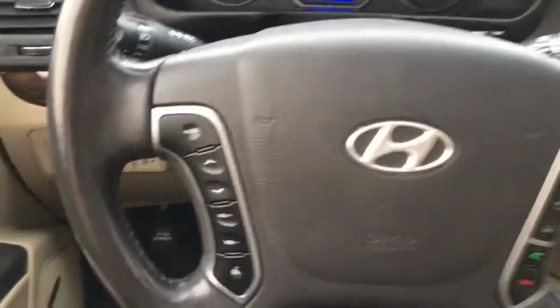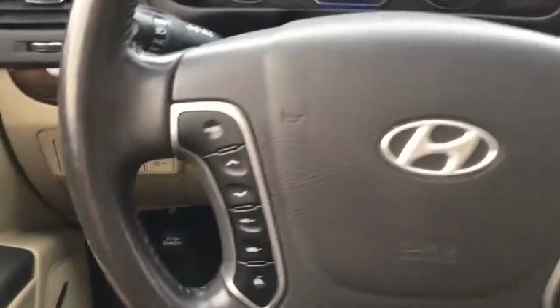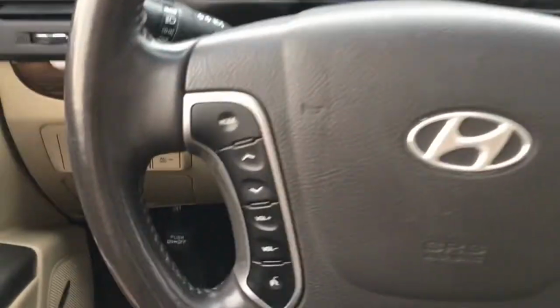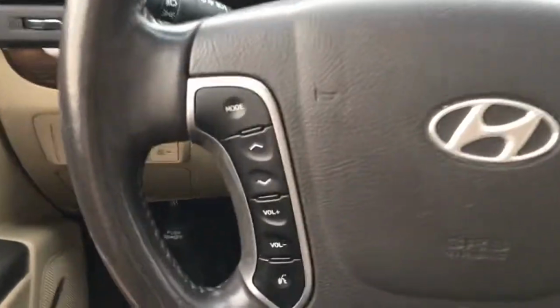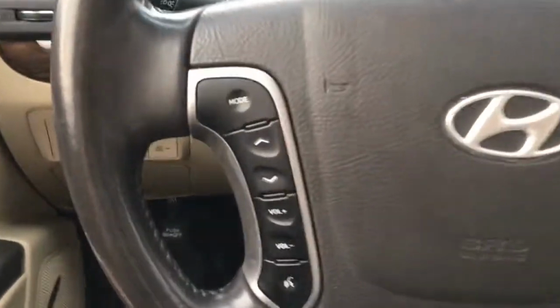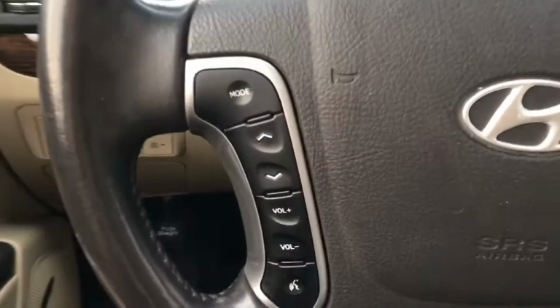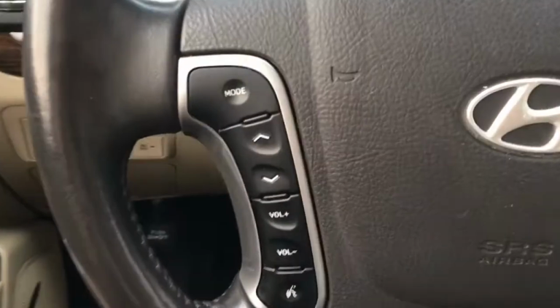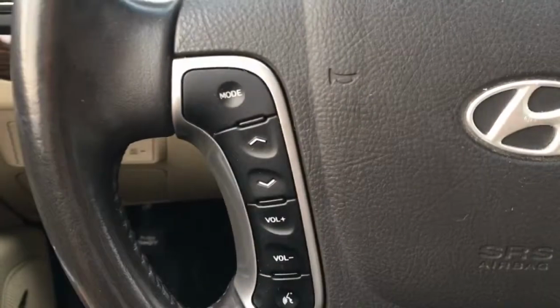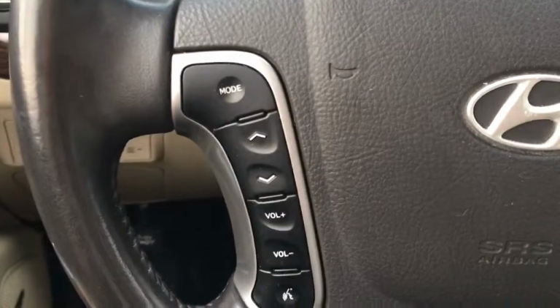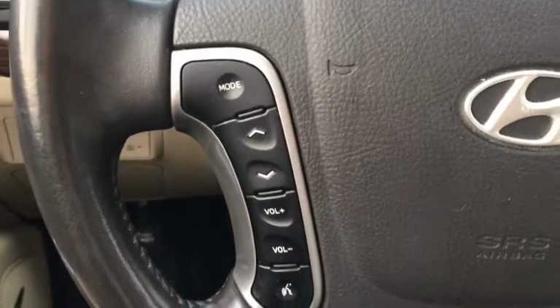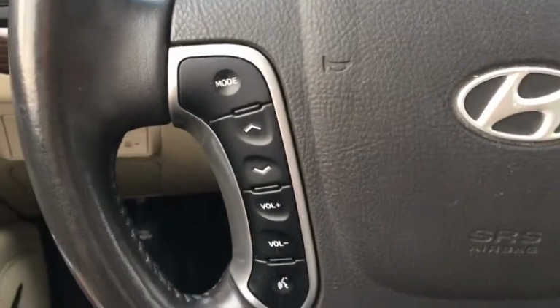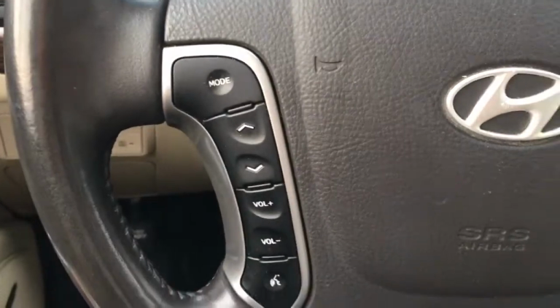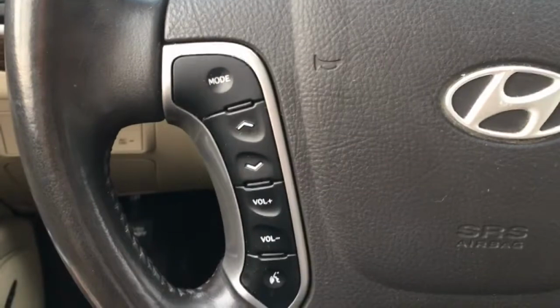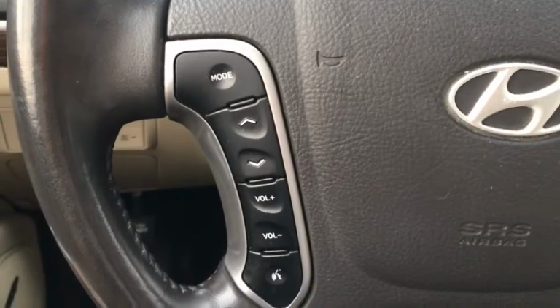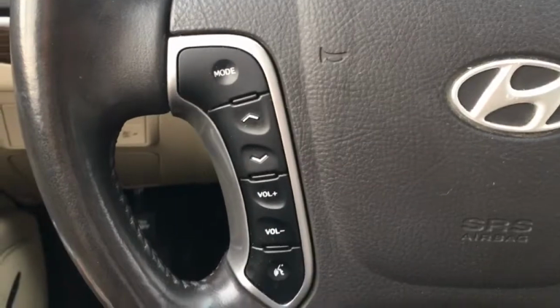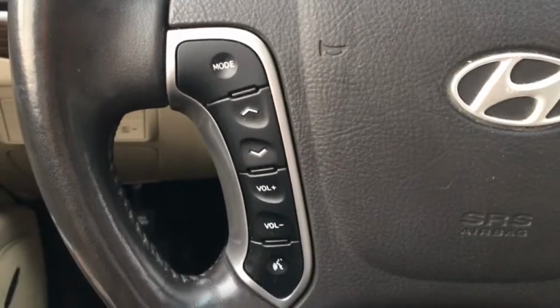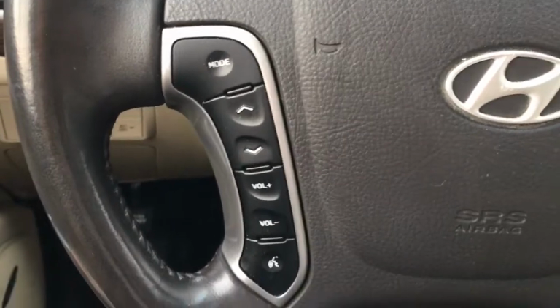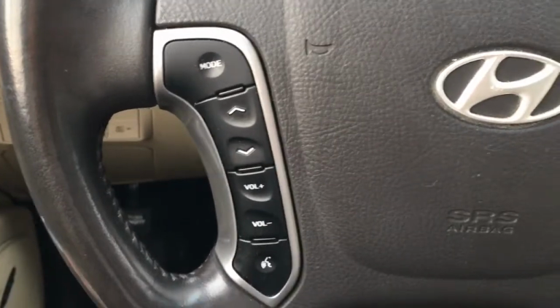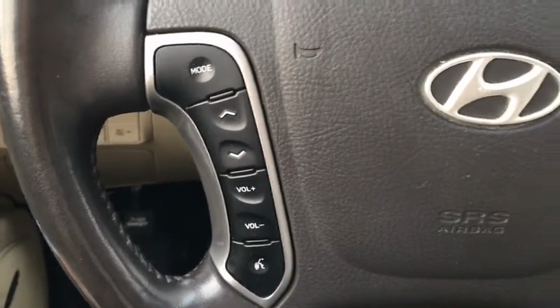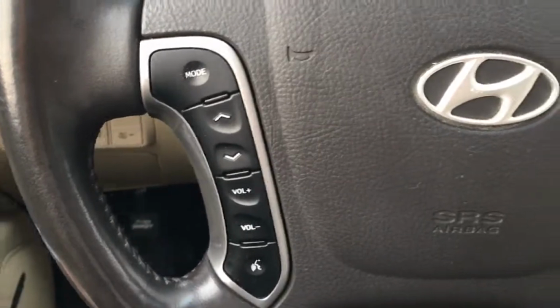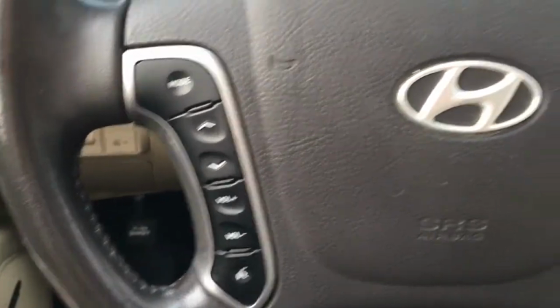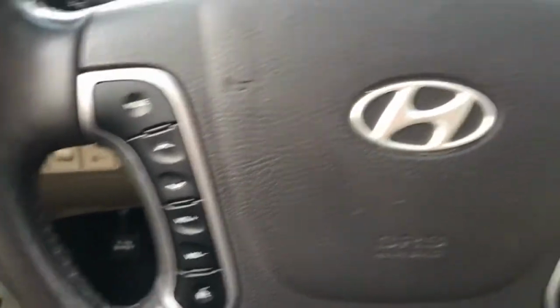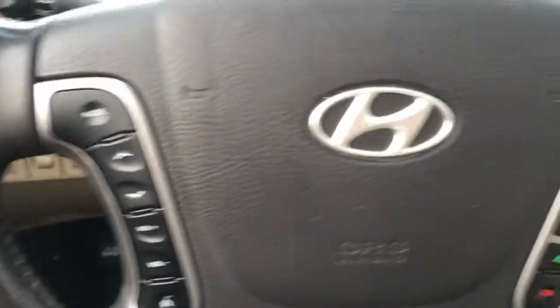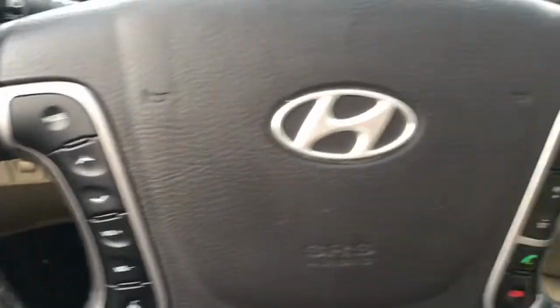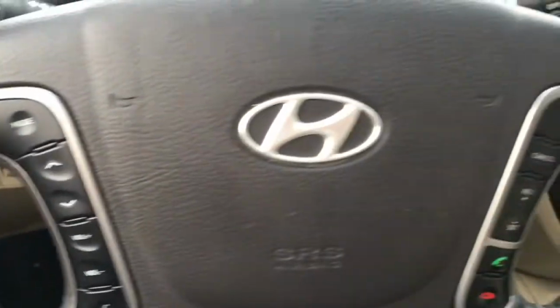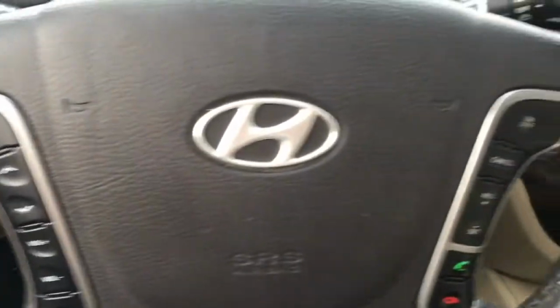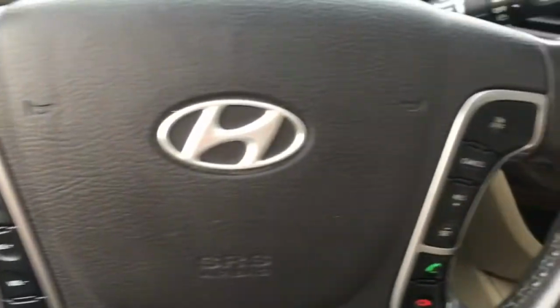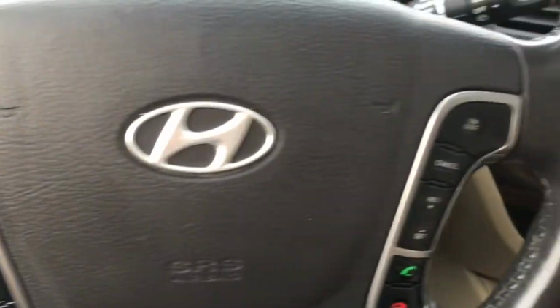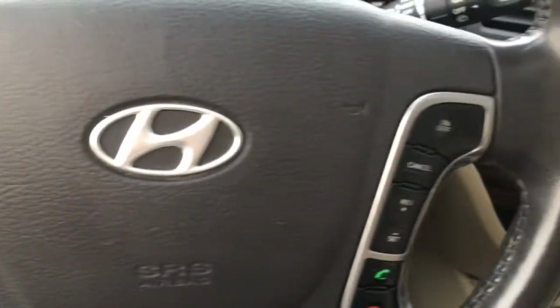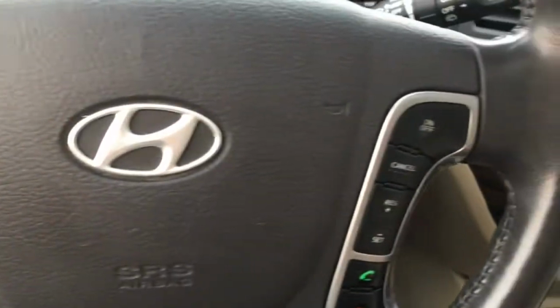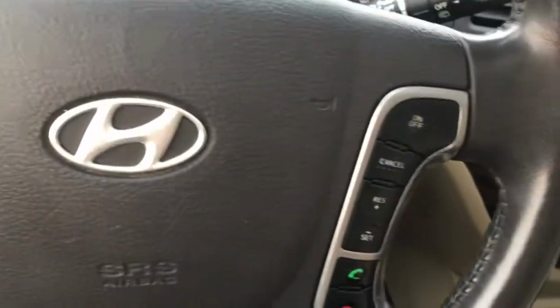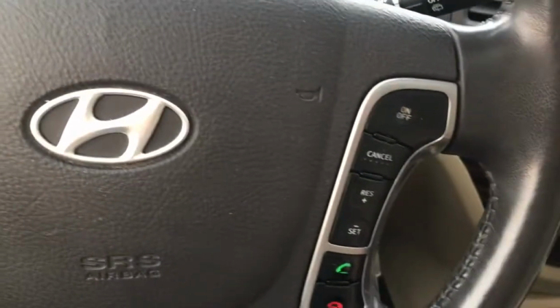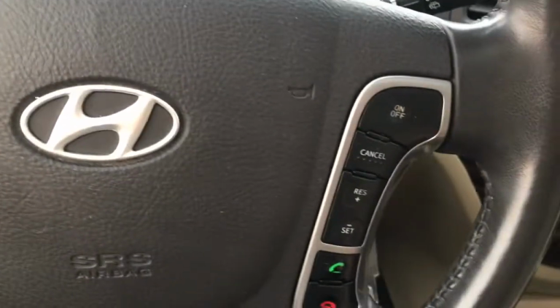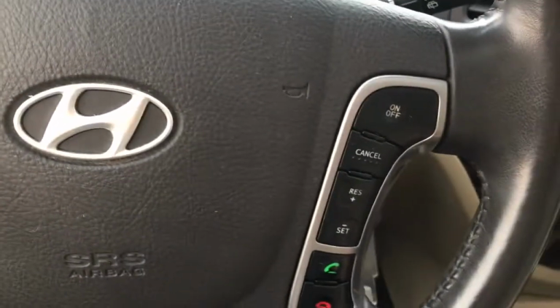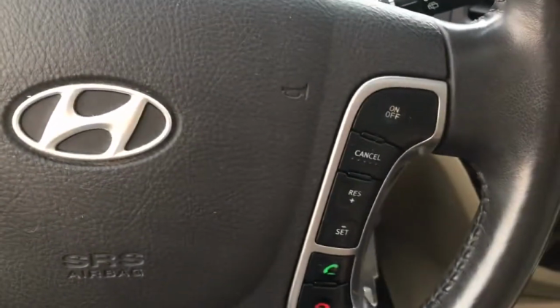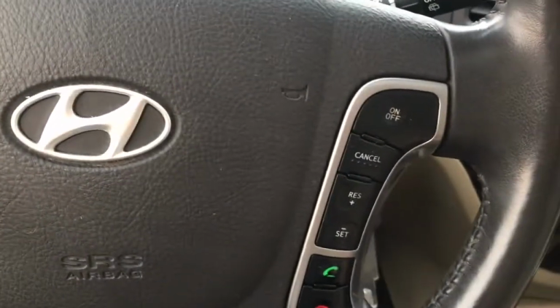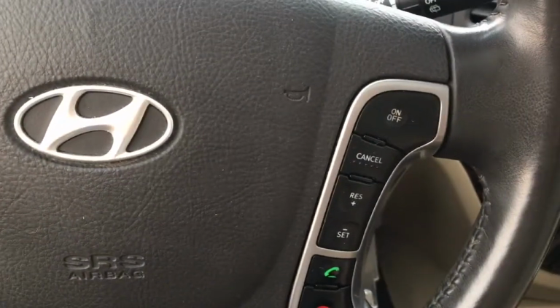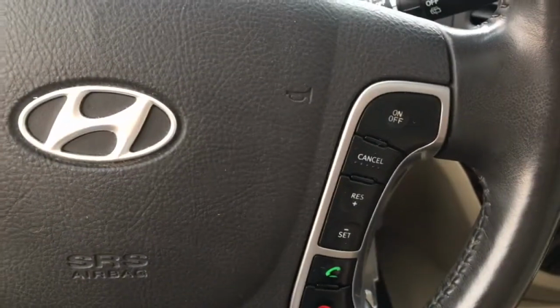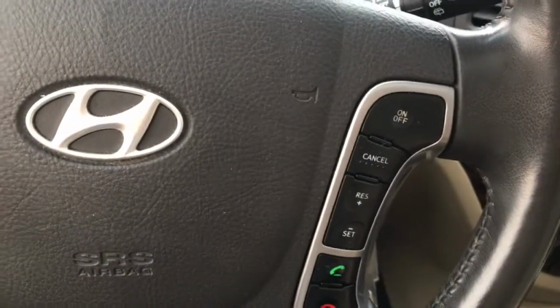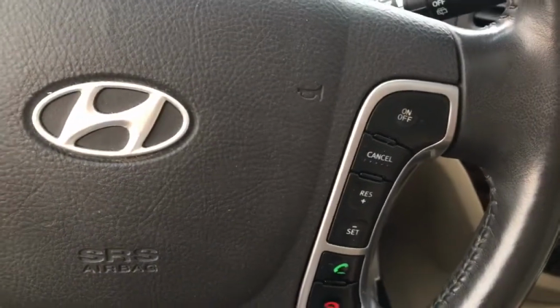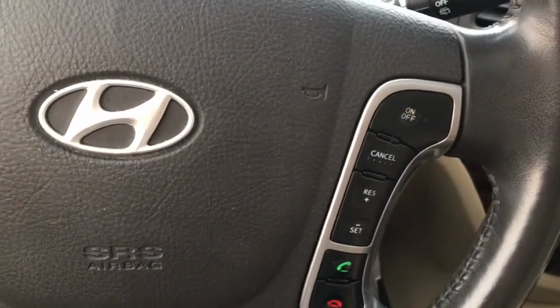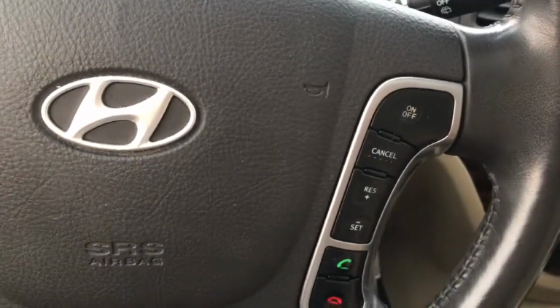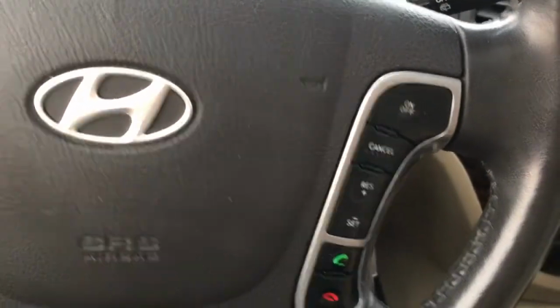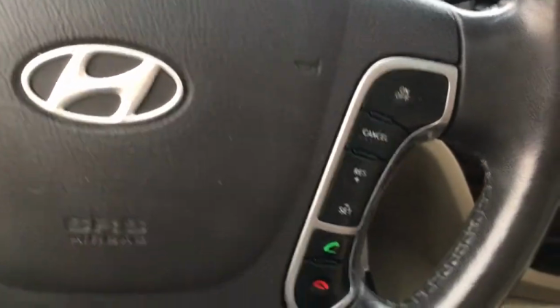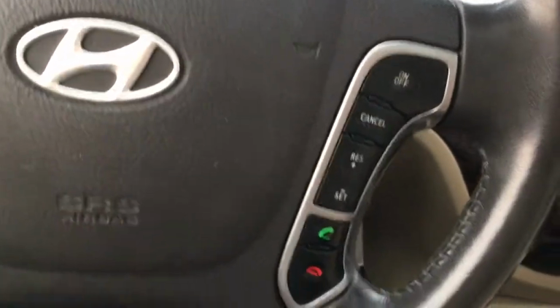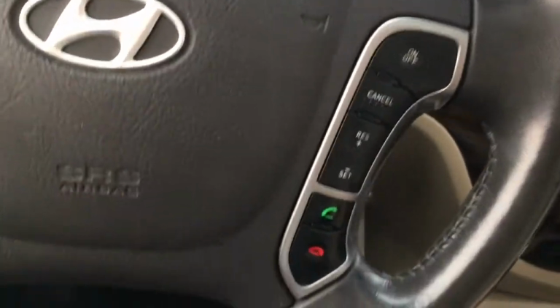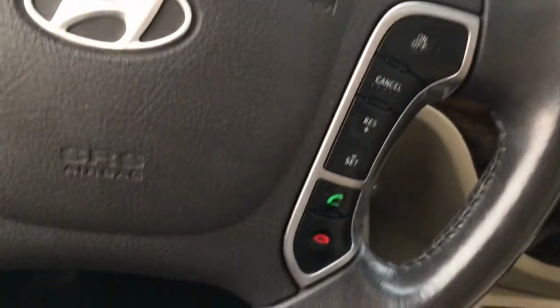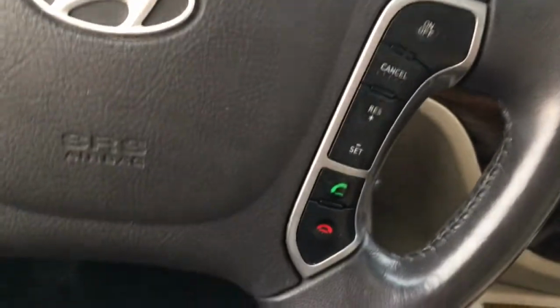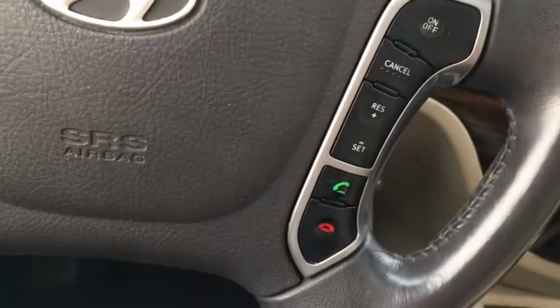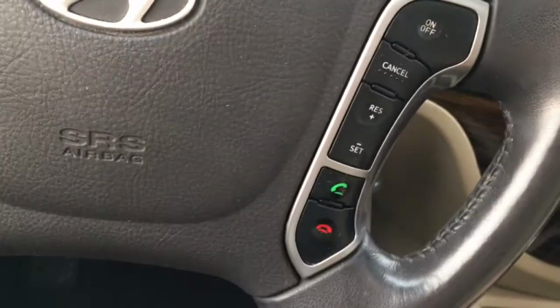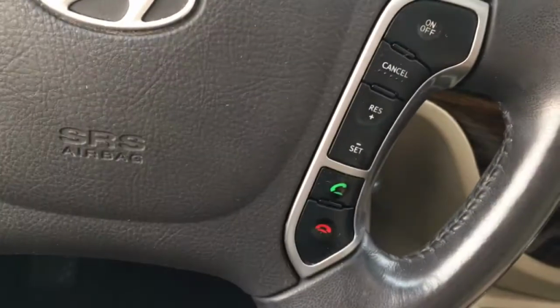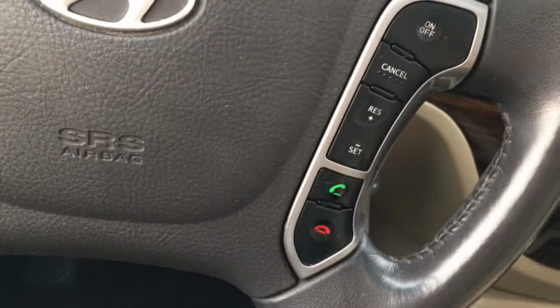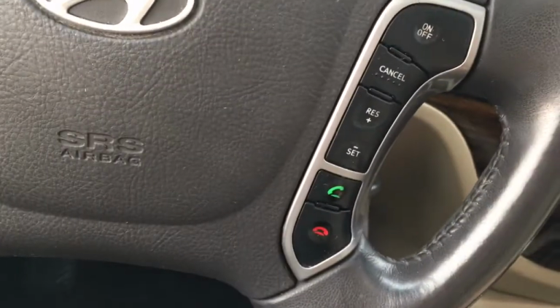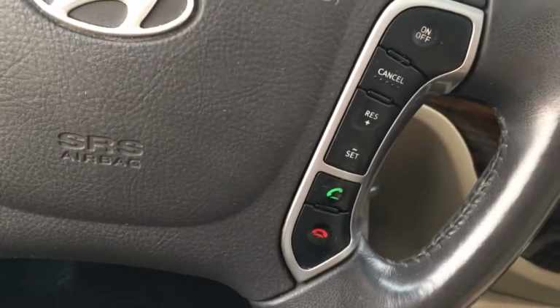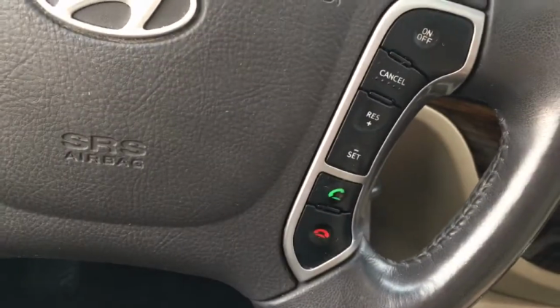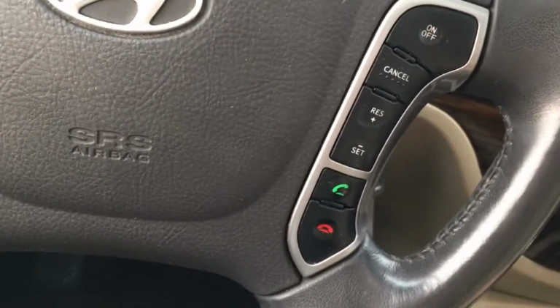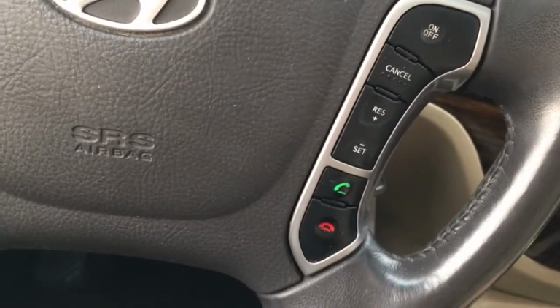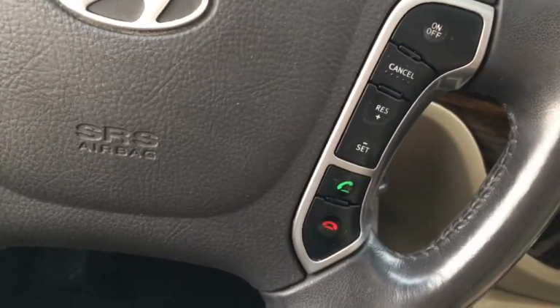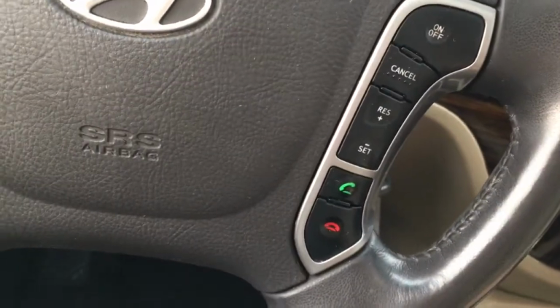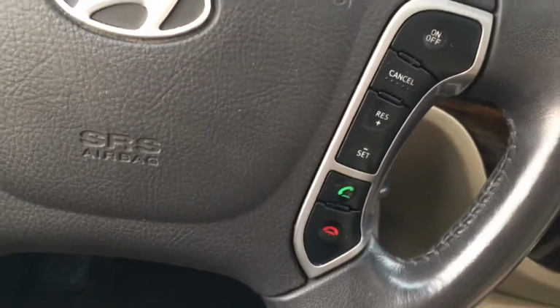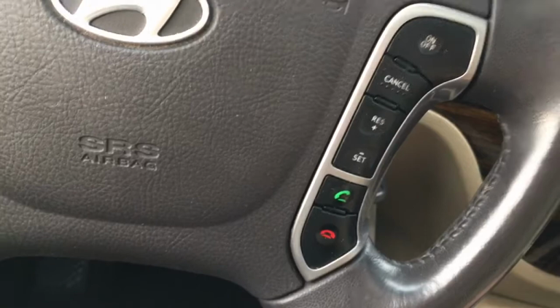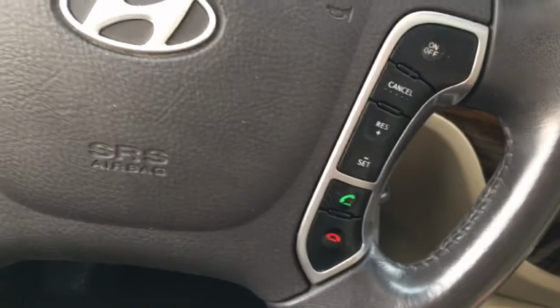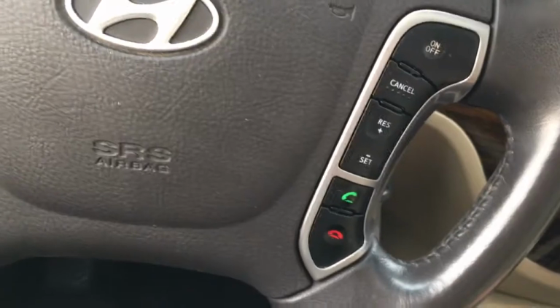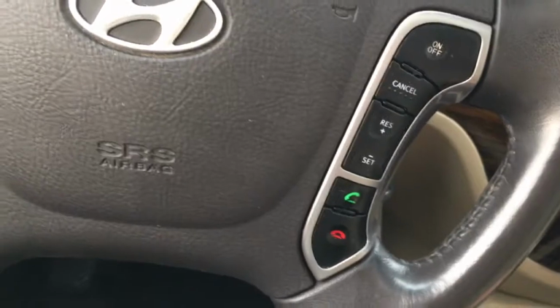To the left you've got your radio controls. Shifting over is cruise control along with Bluetooth hands-free calling.